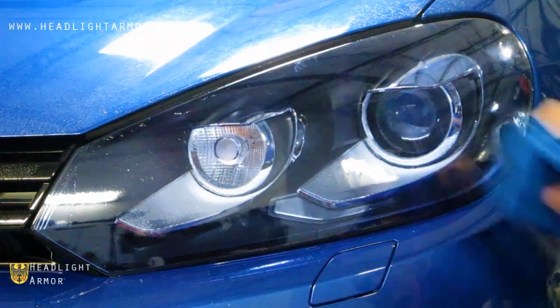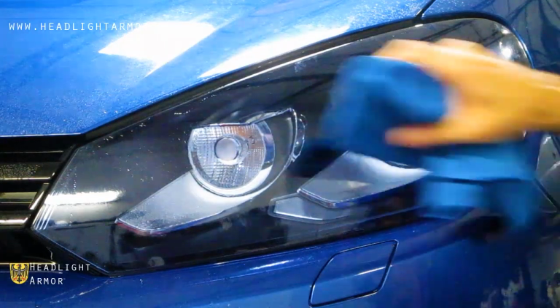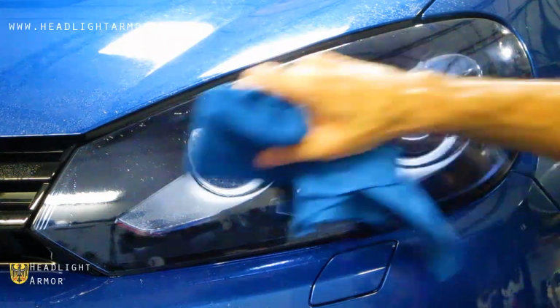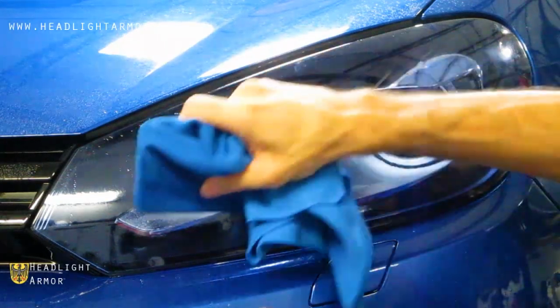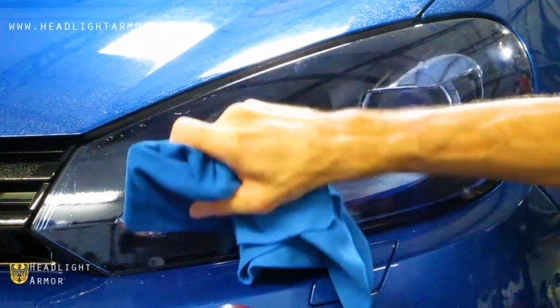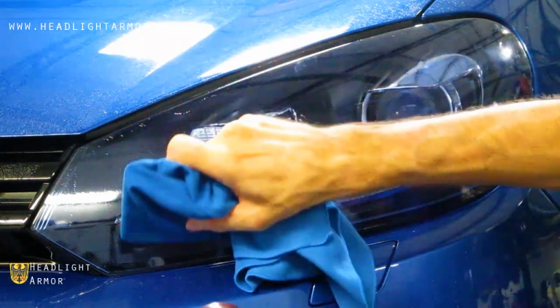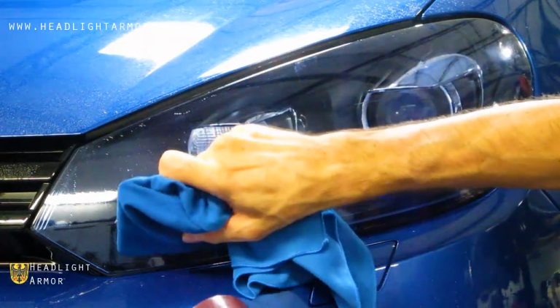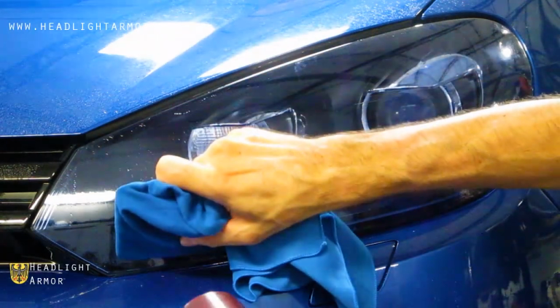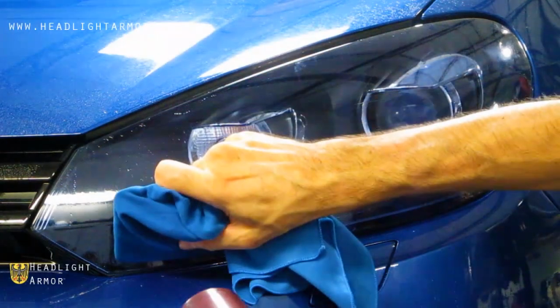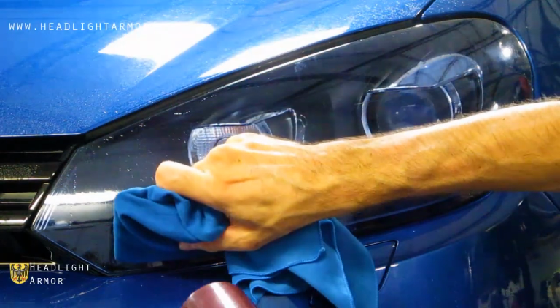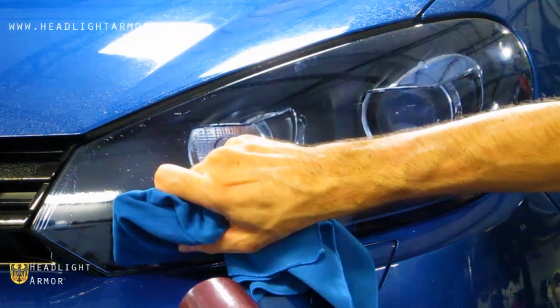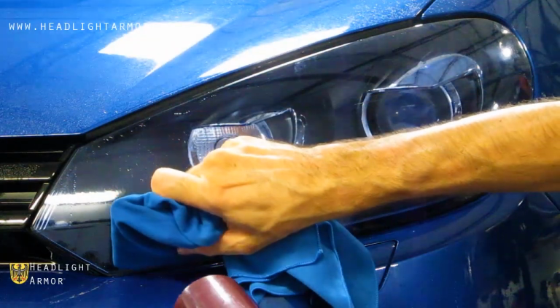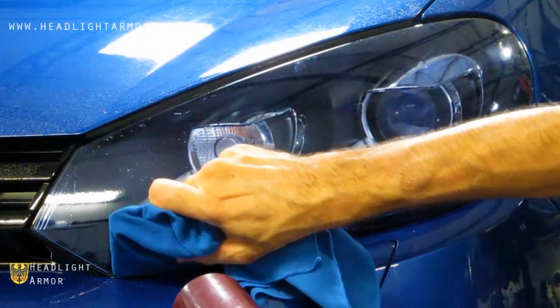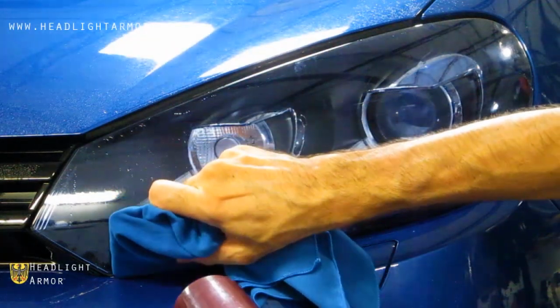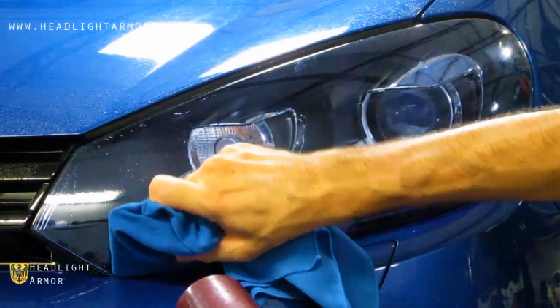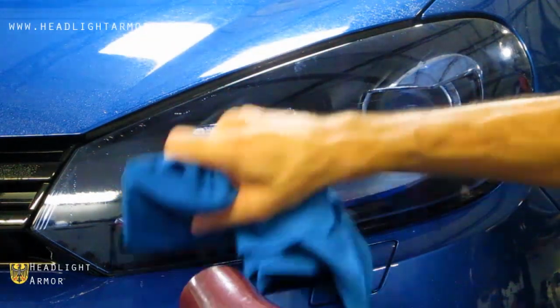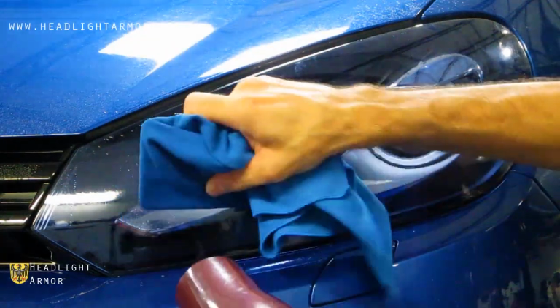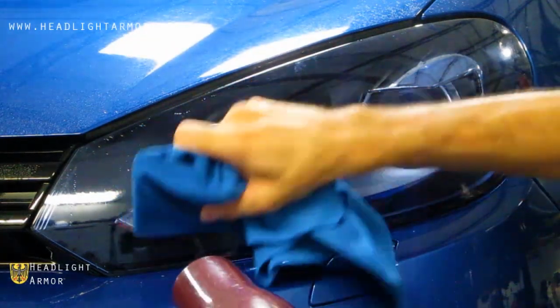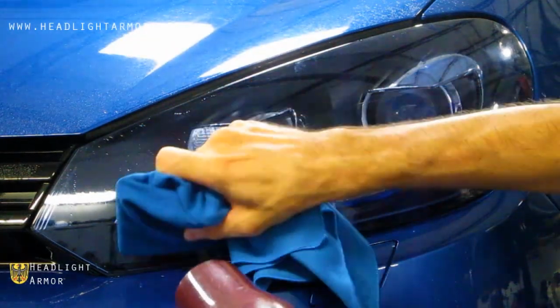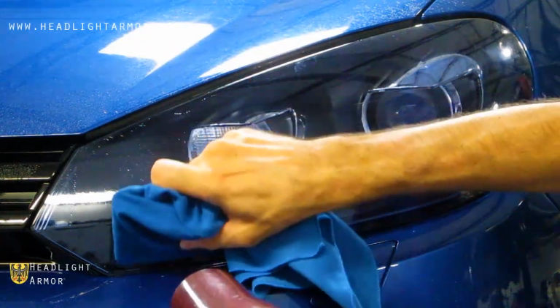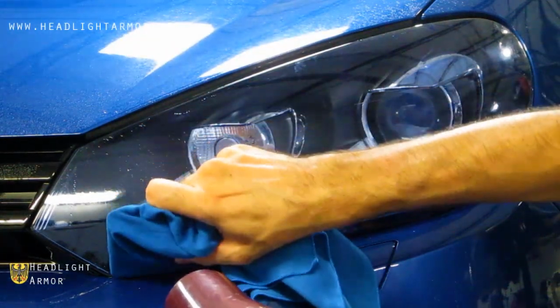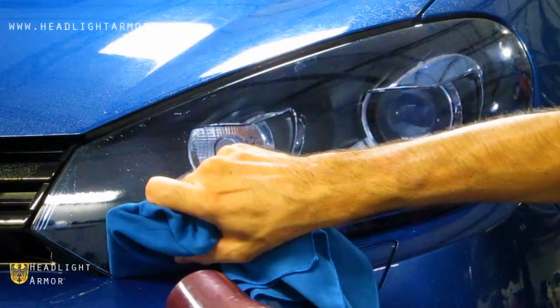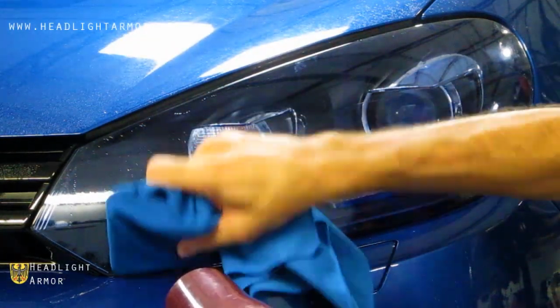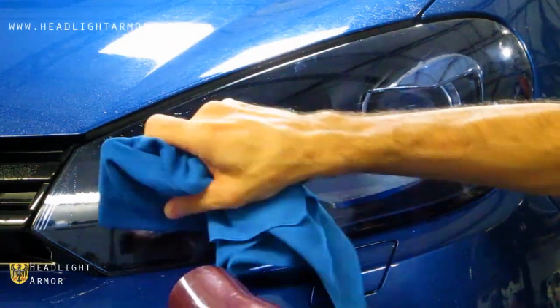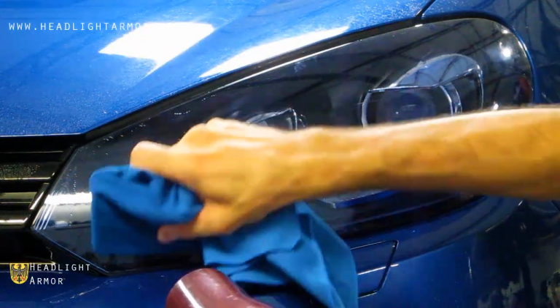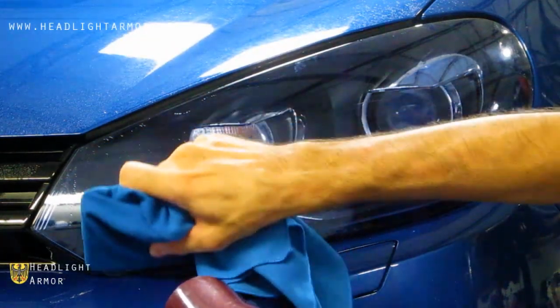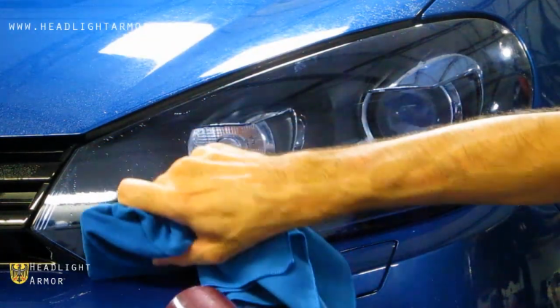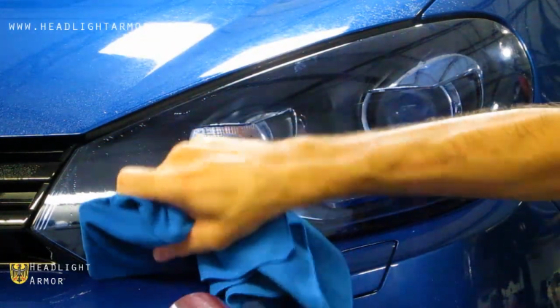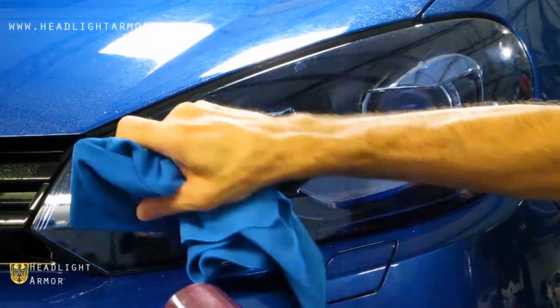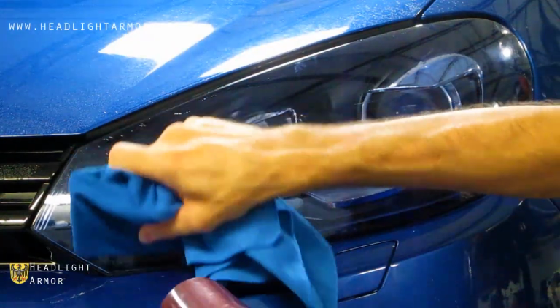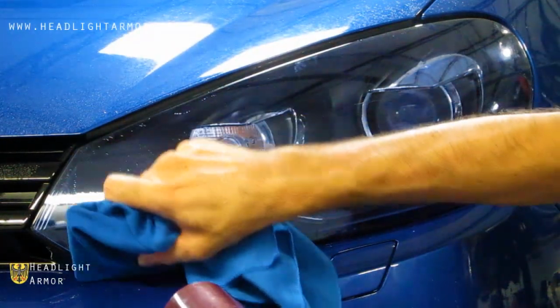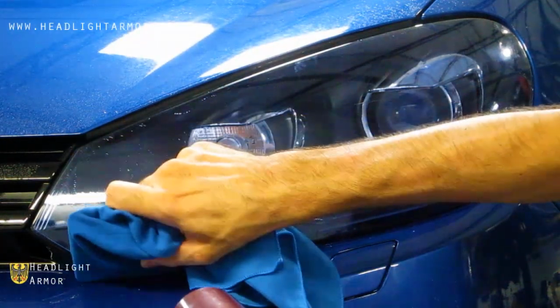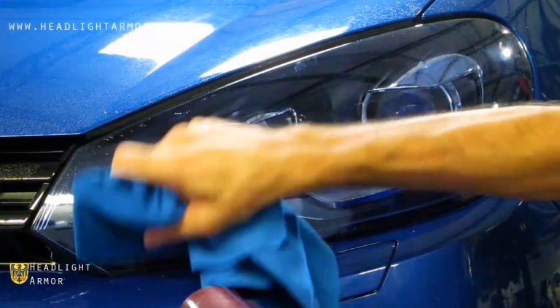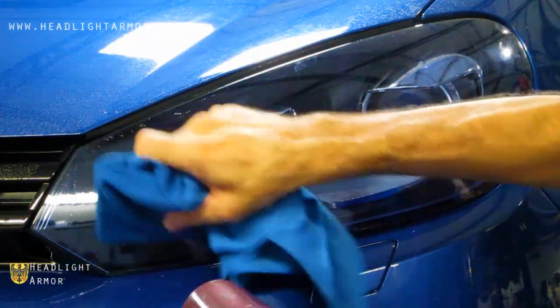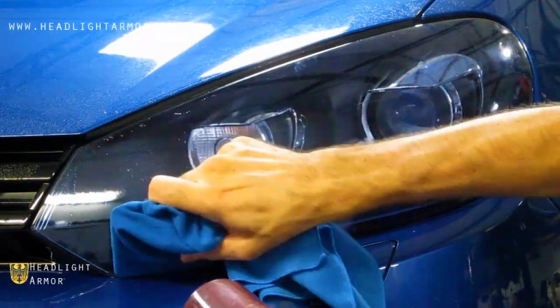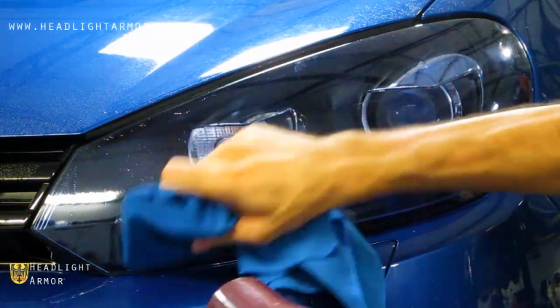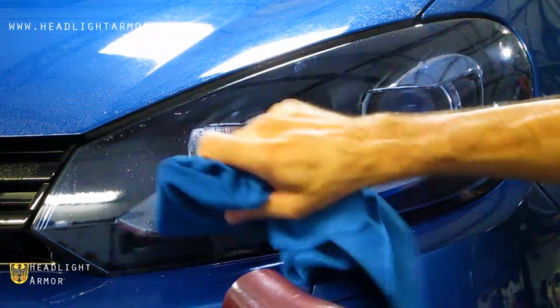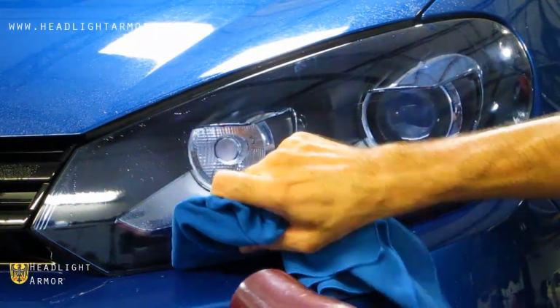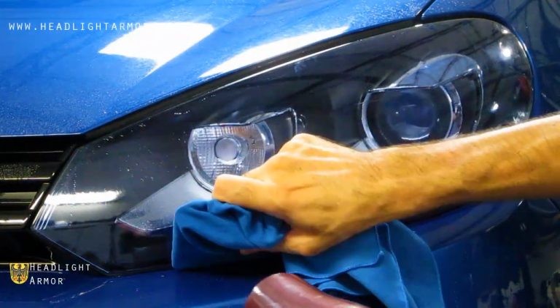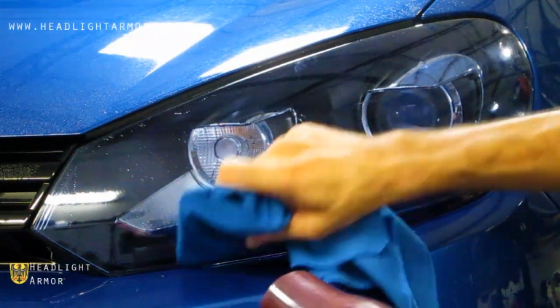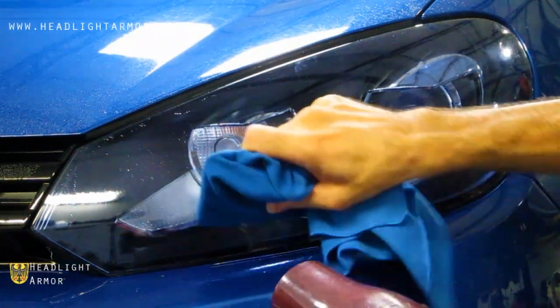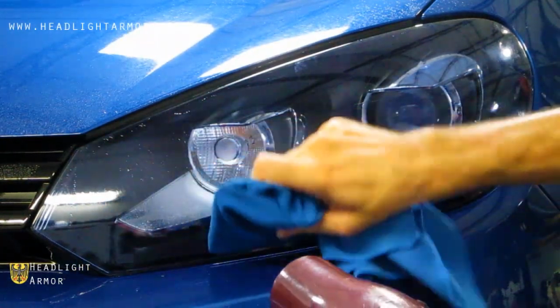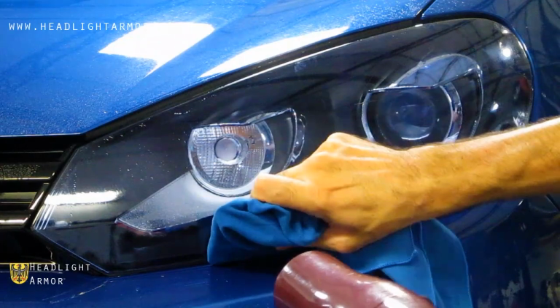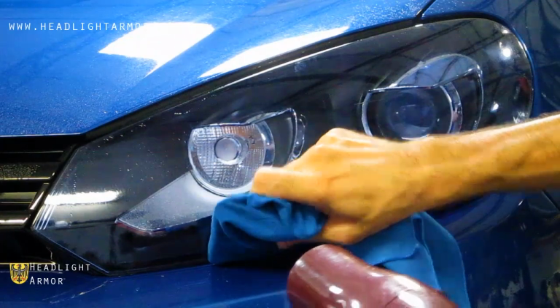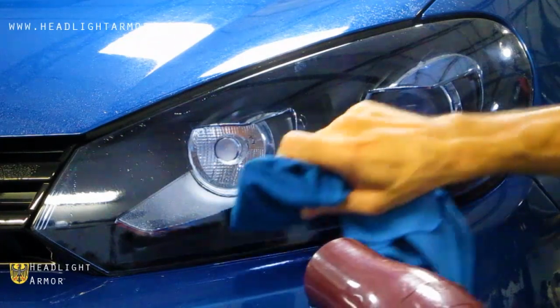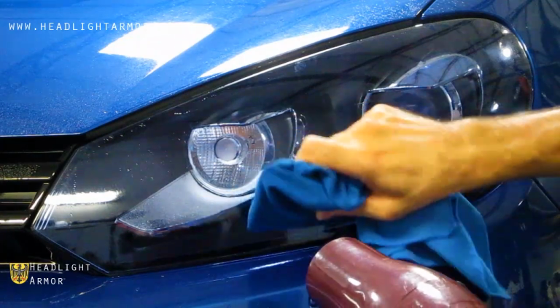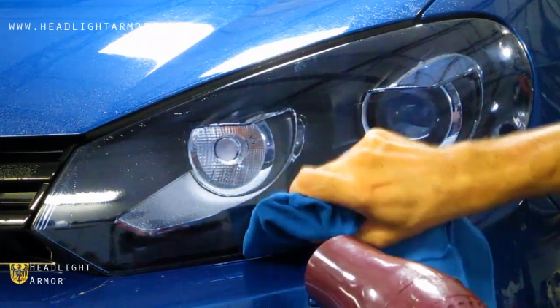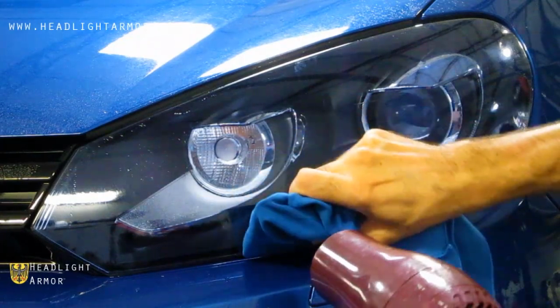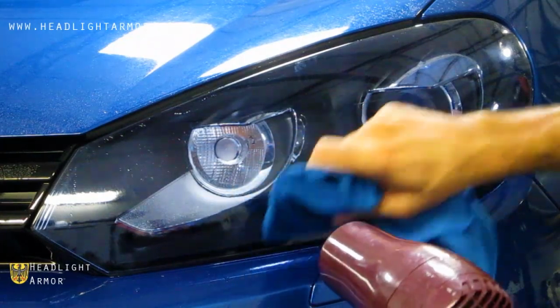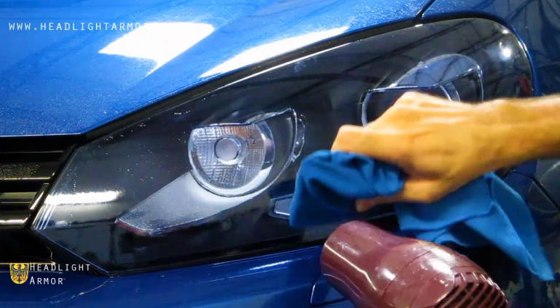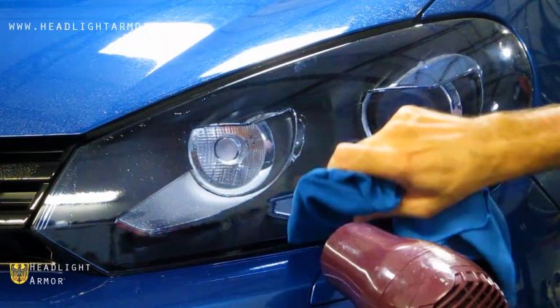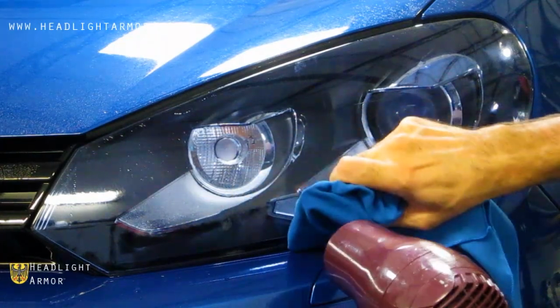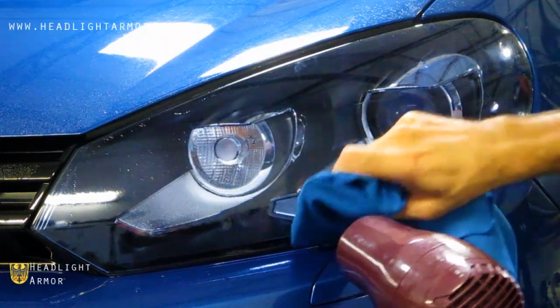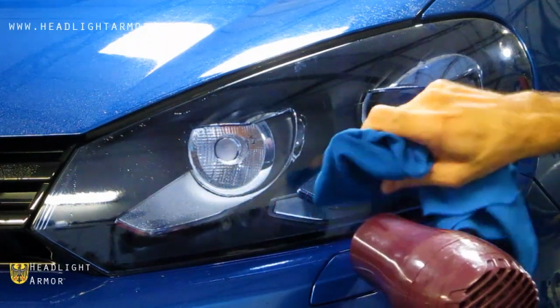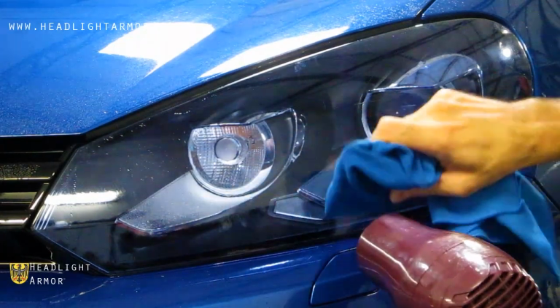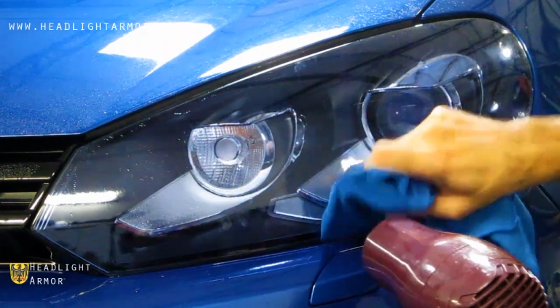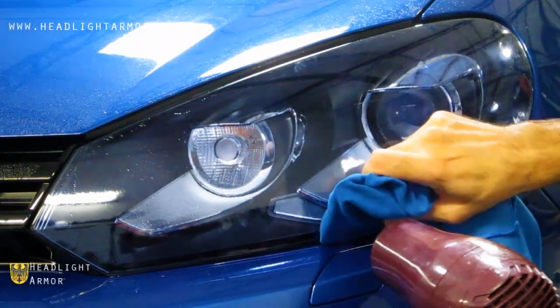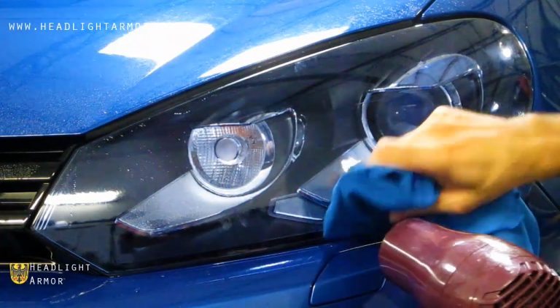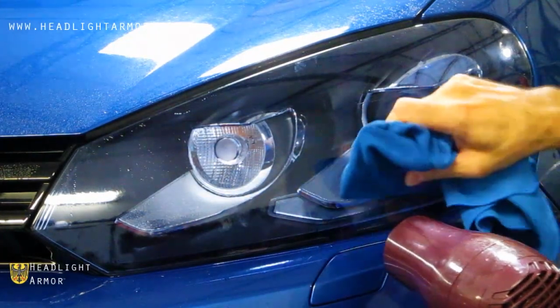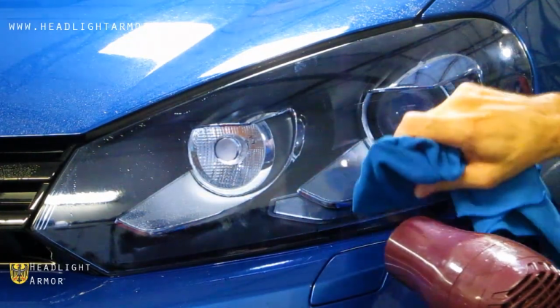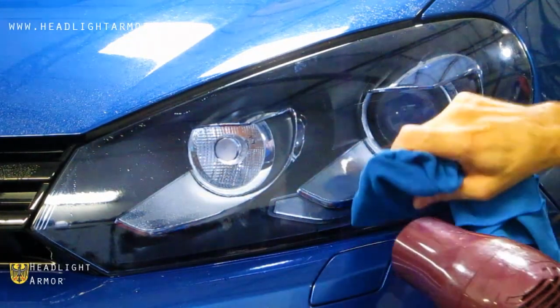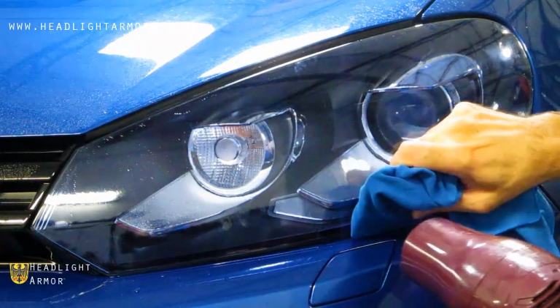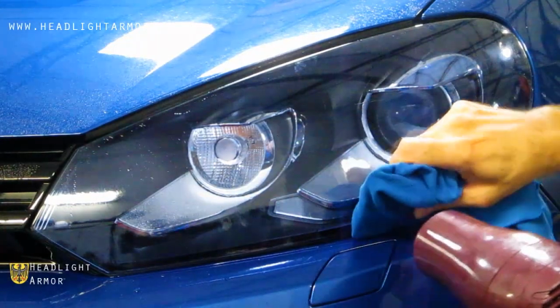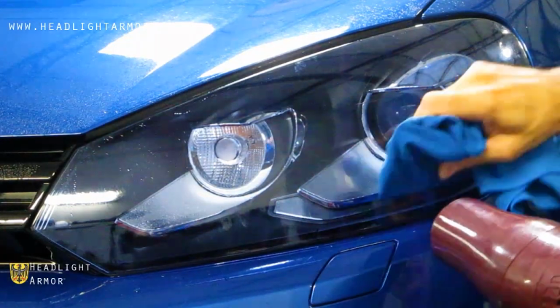Any areas that are lifting up, you can just warm them gently with the hair dryer and squeegee again.